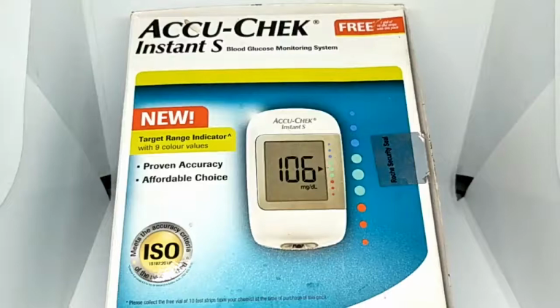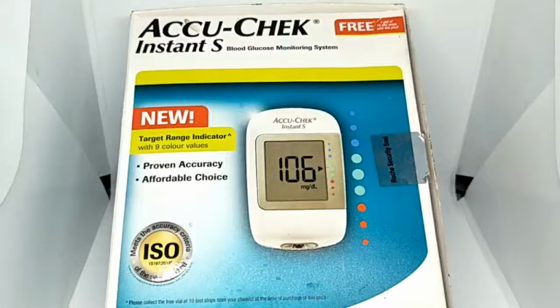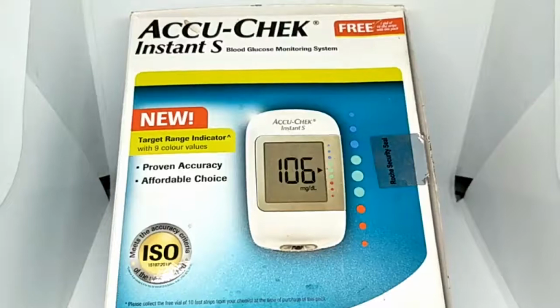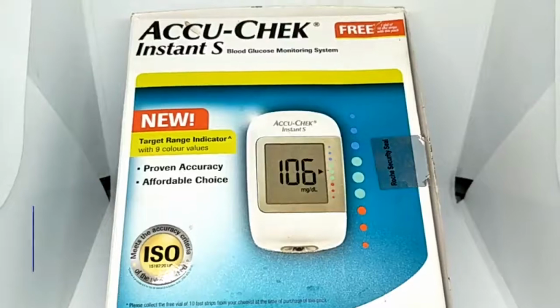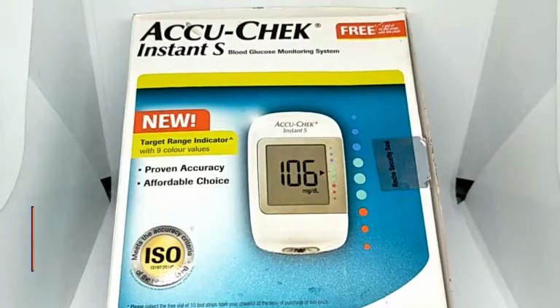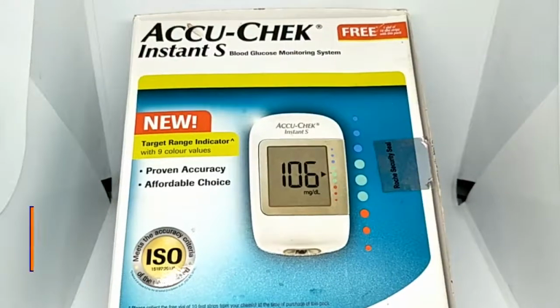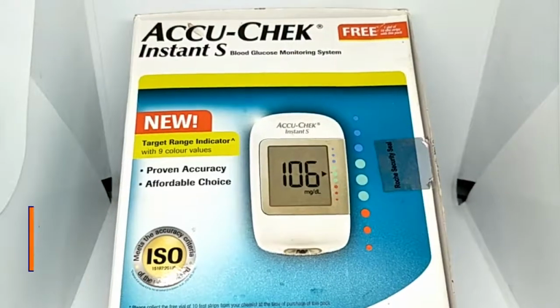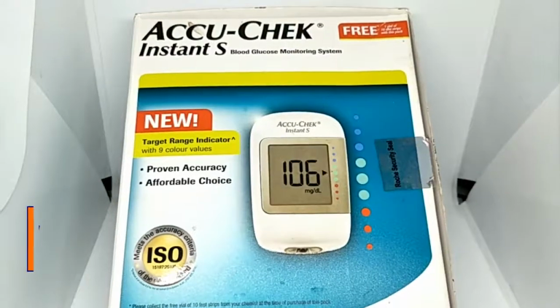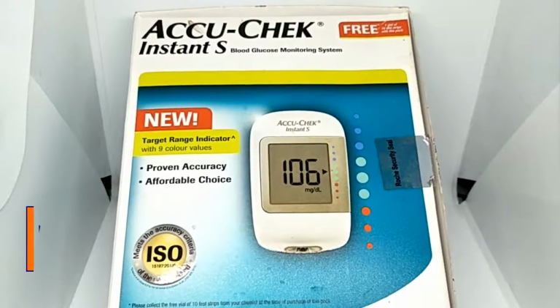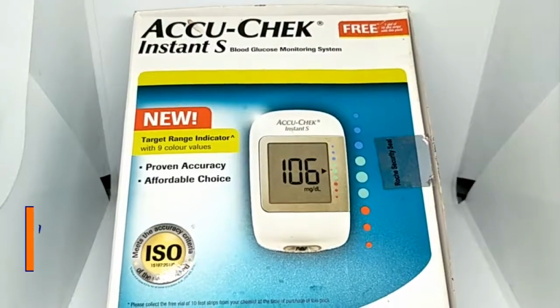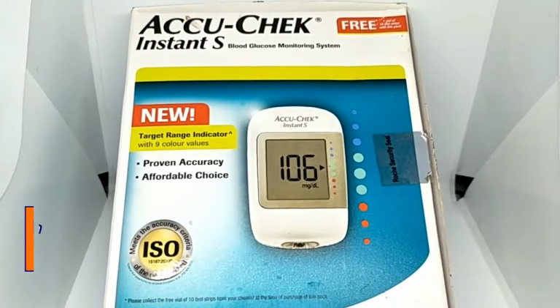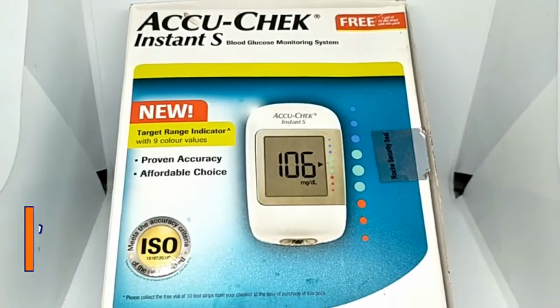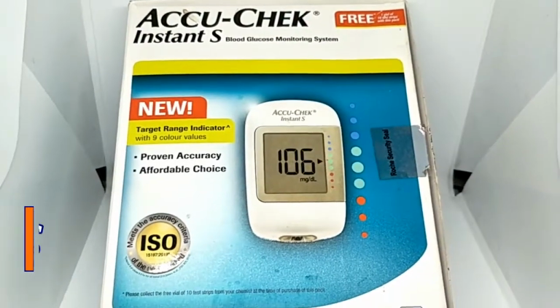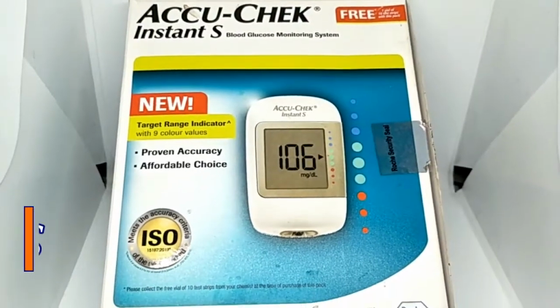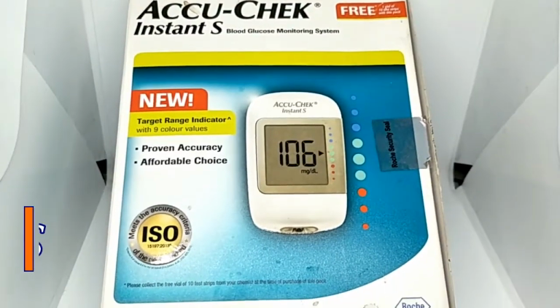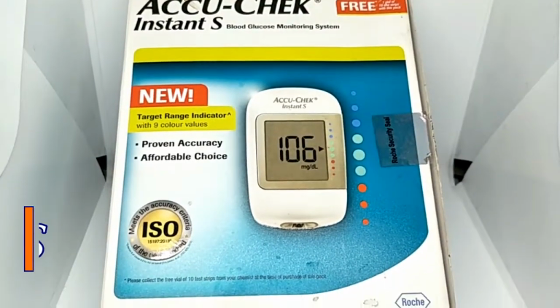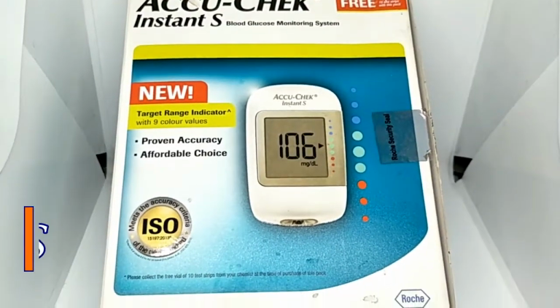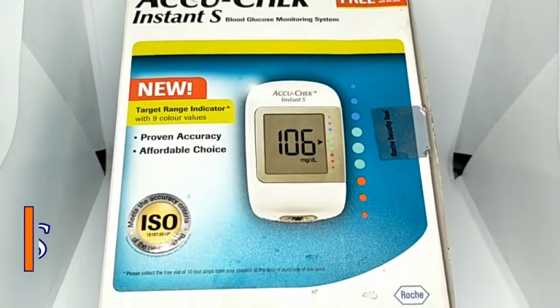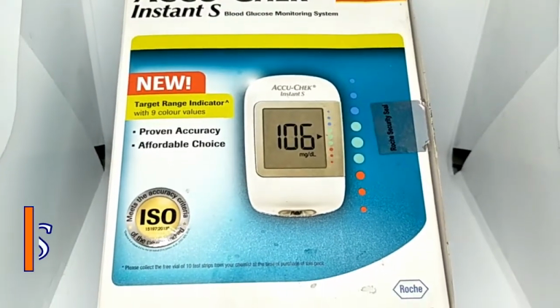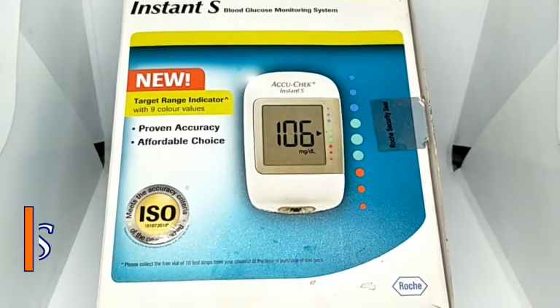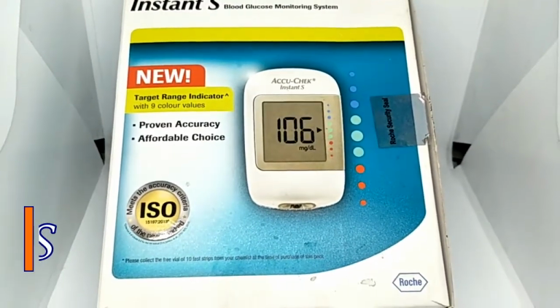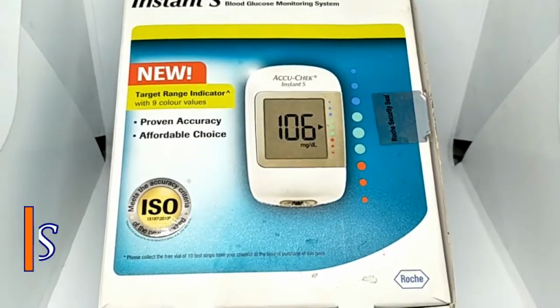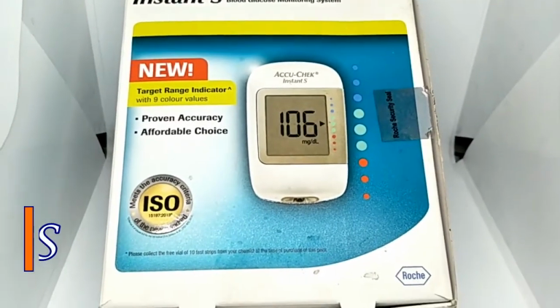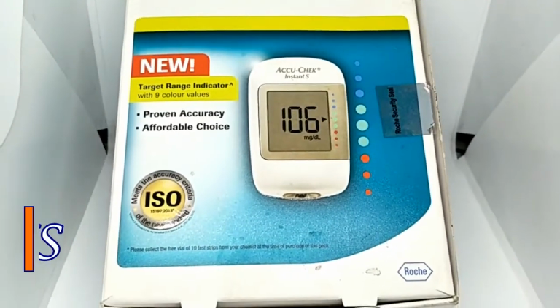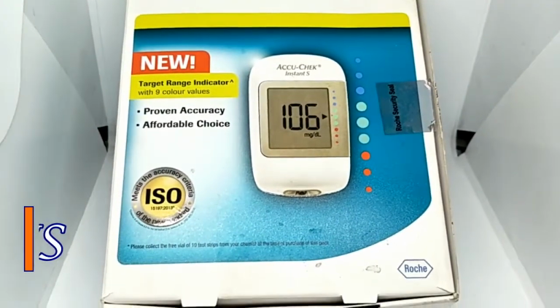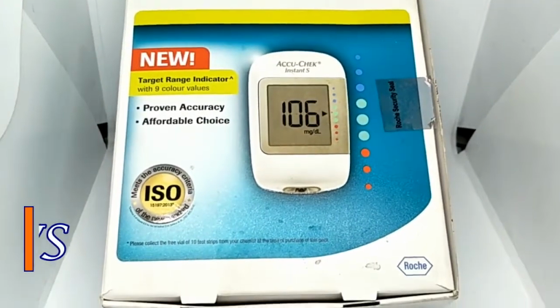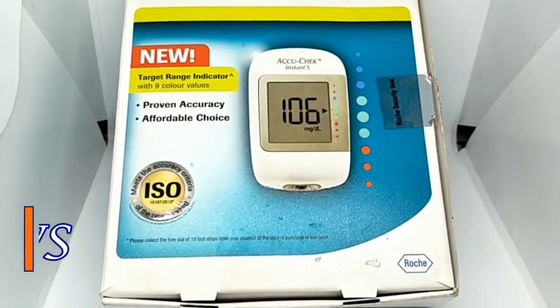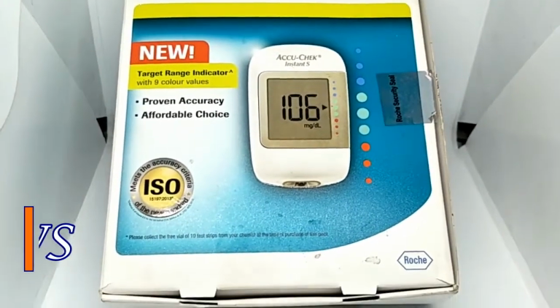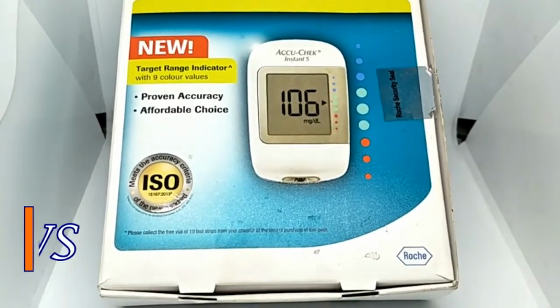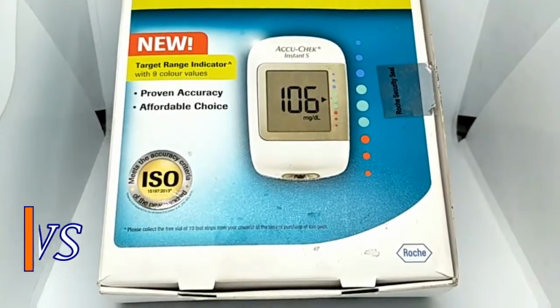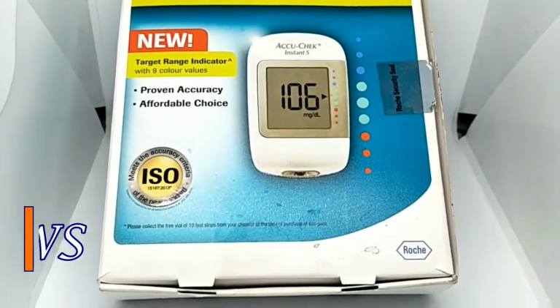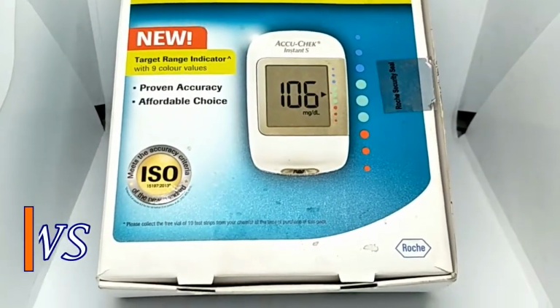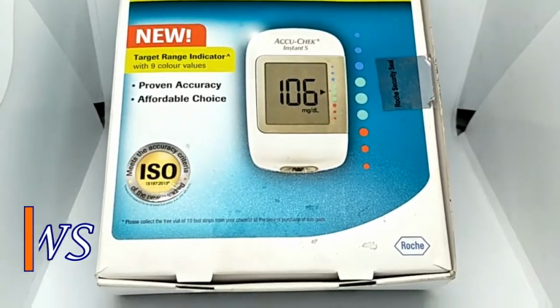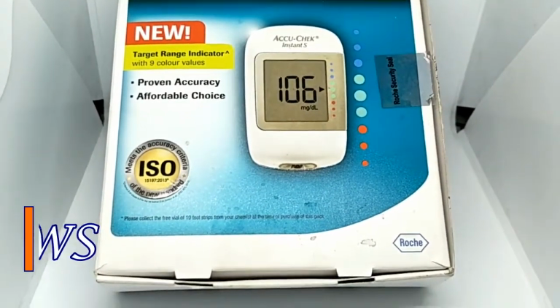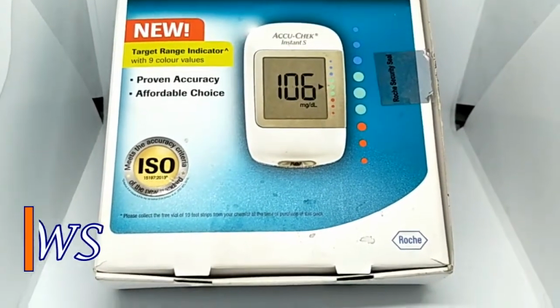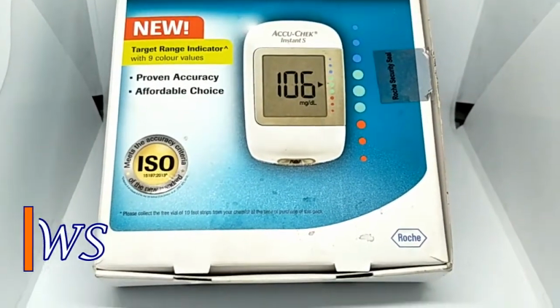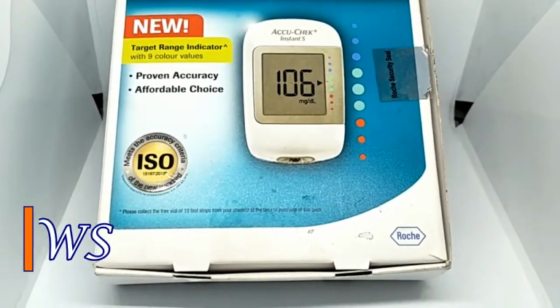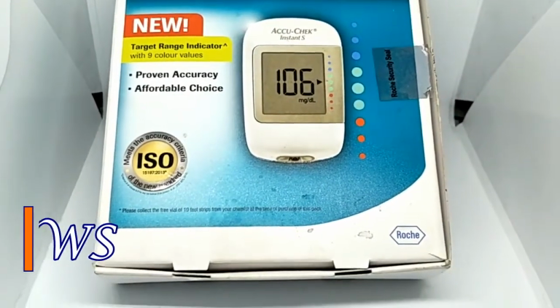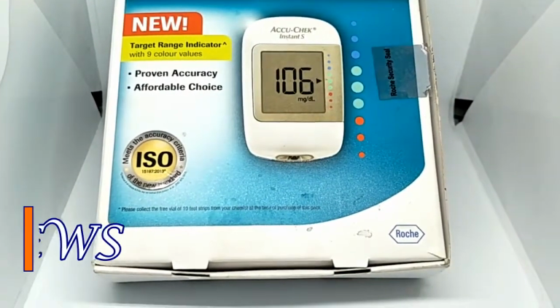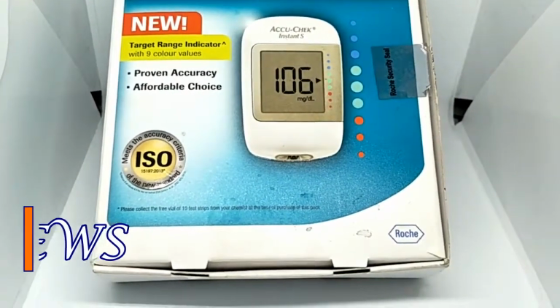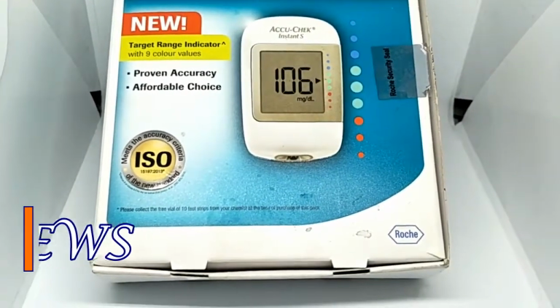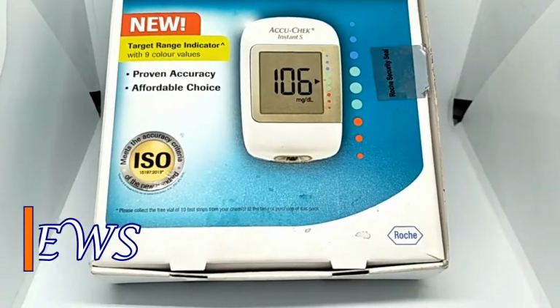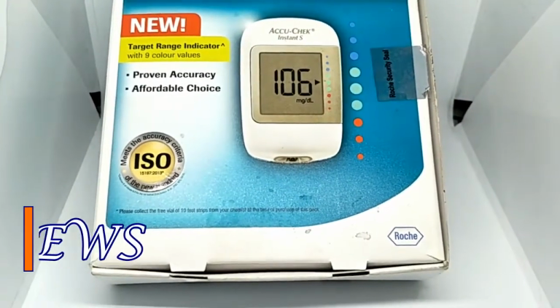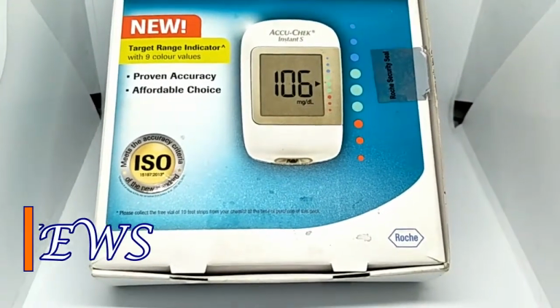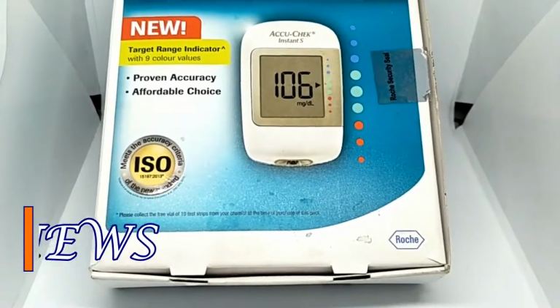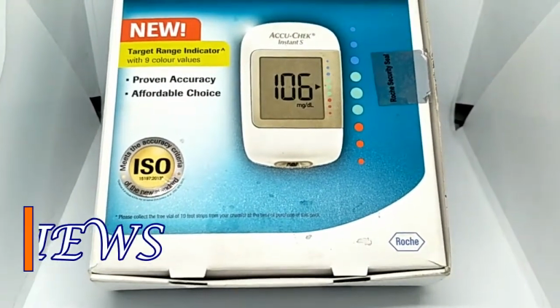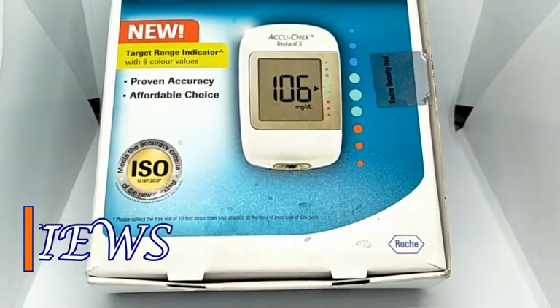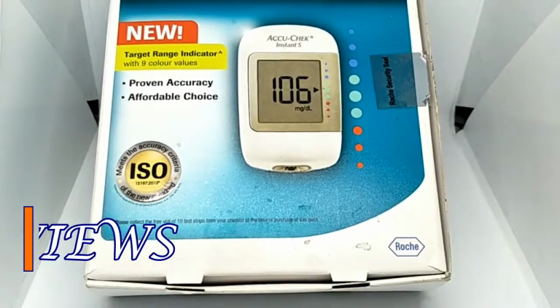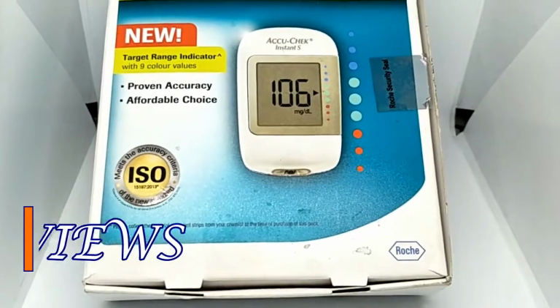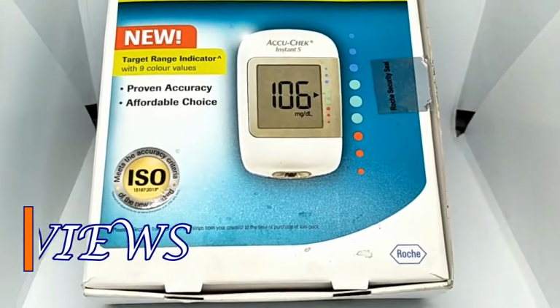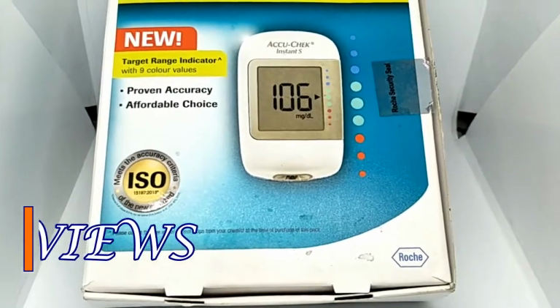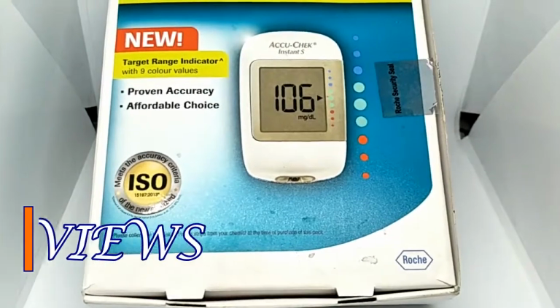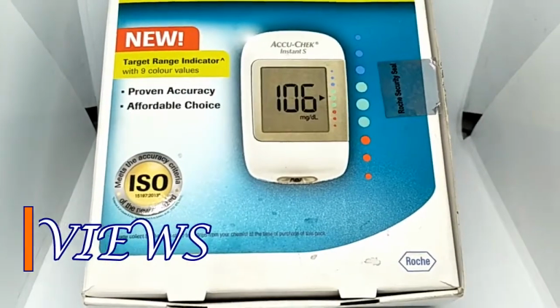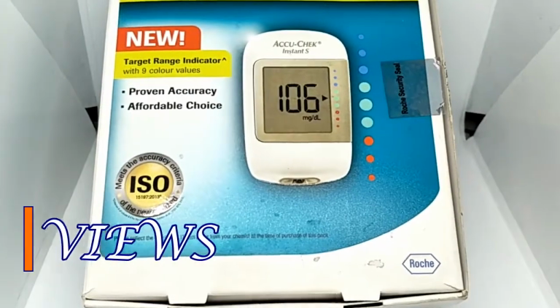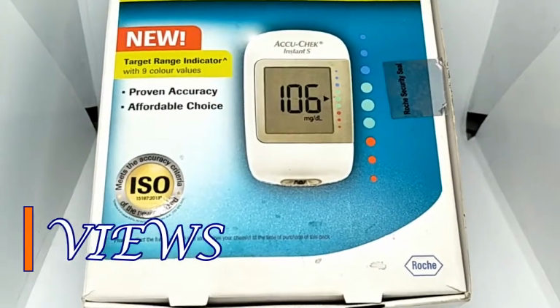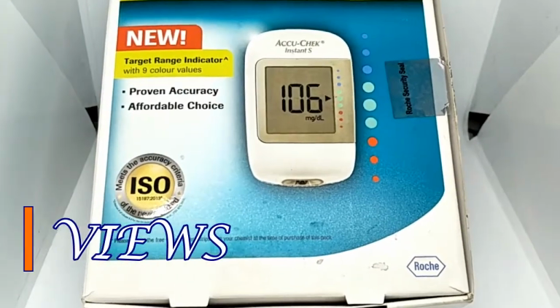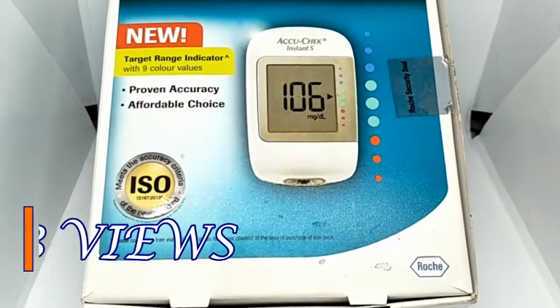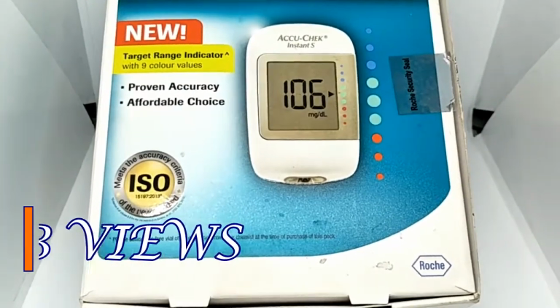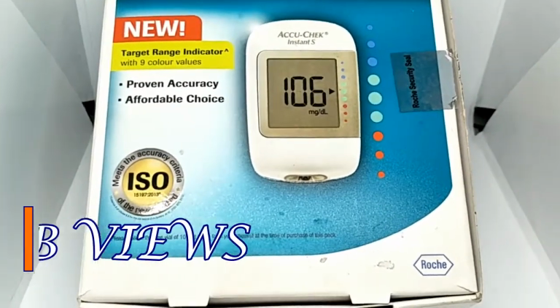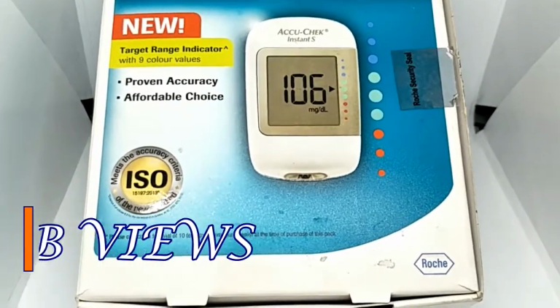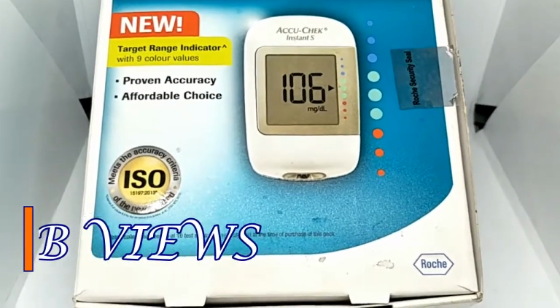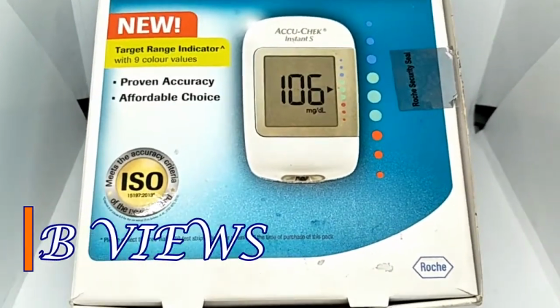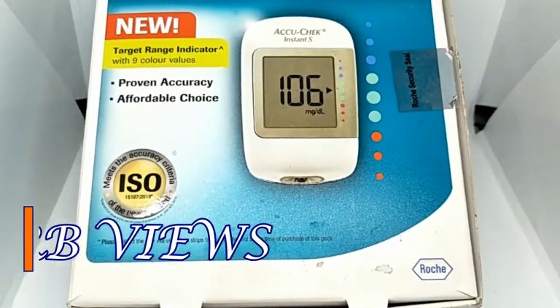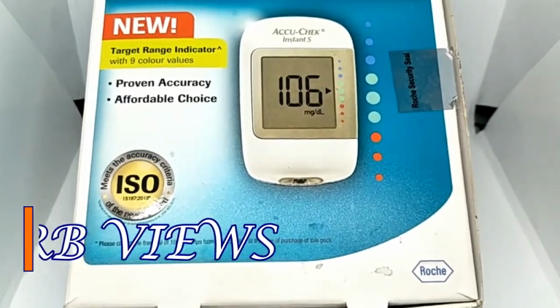Hi, welcome to ARBviews. How do you see this video? AcuCheck Insta as Glucometer.